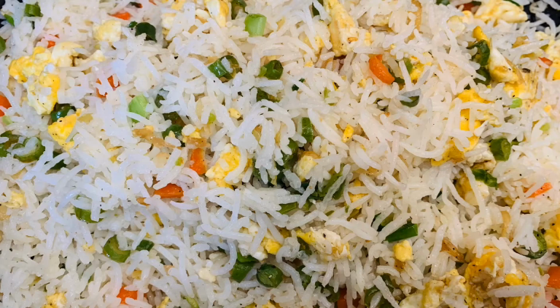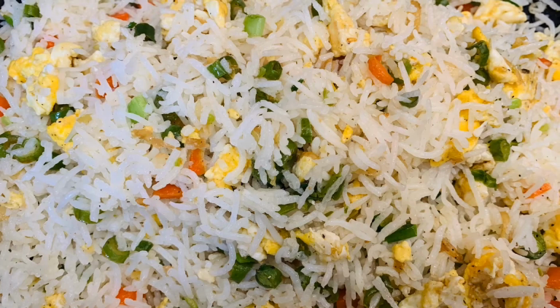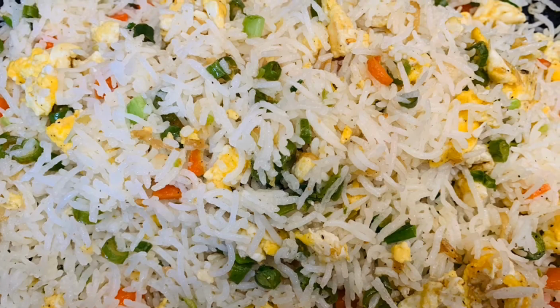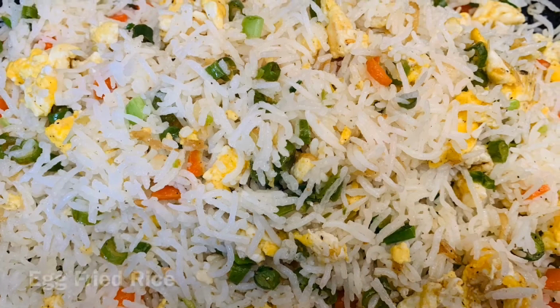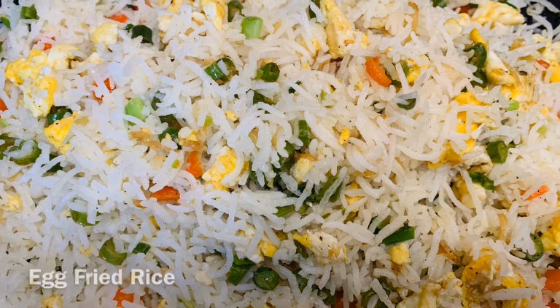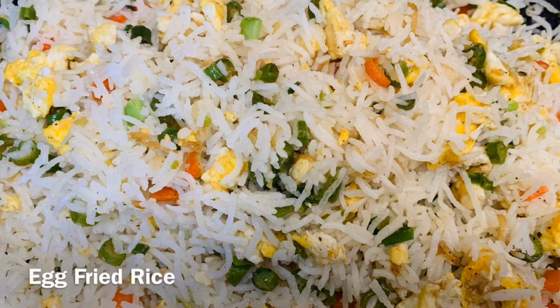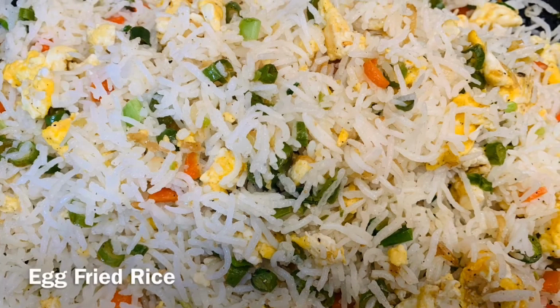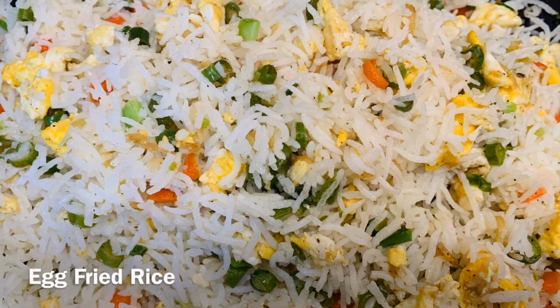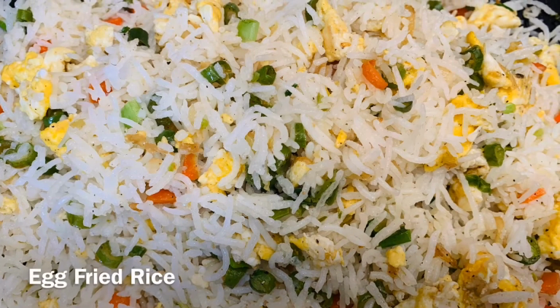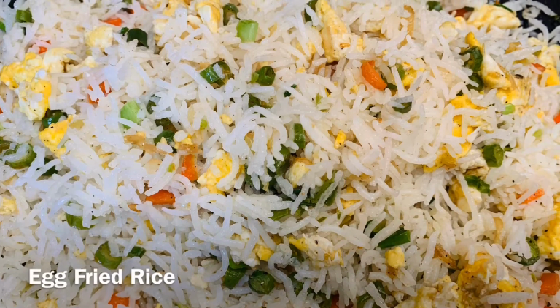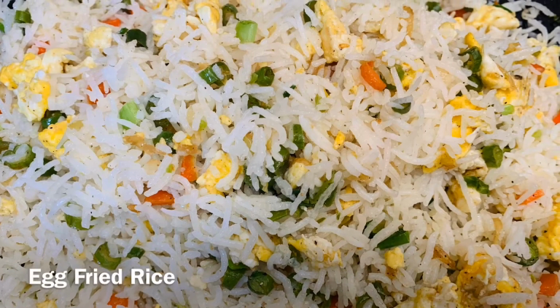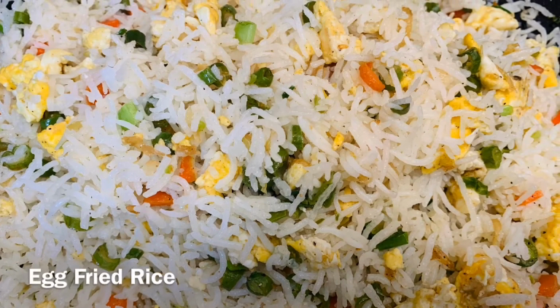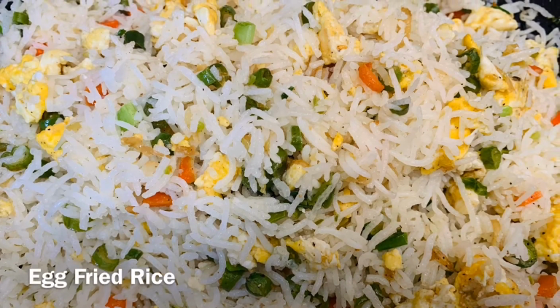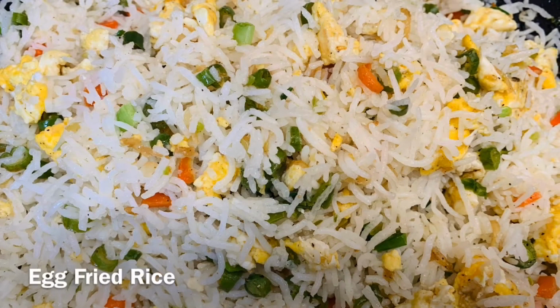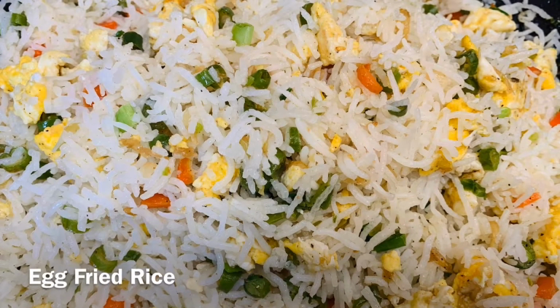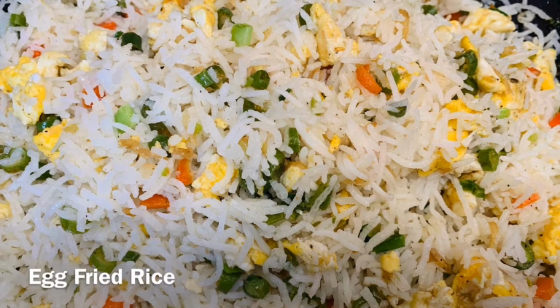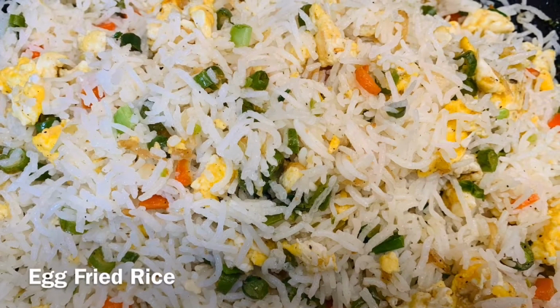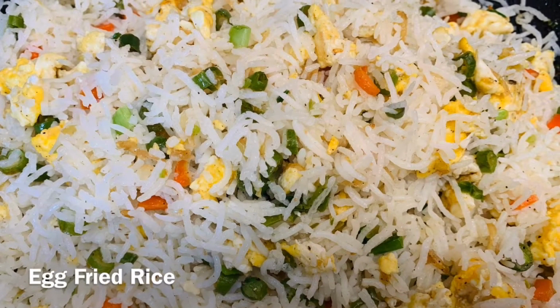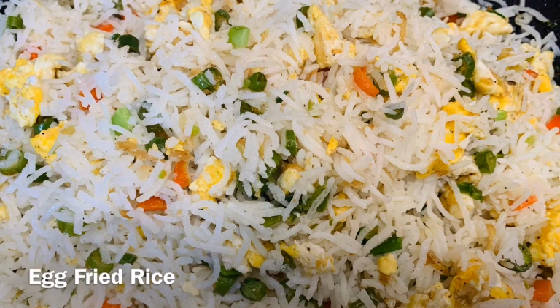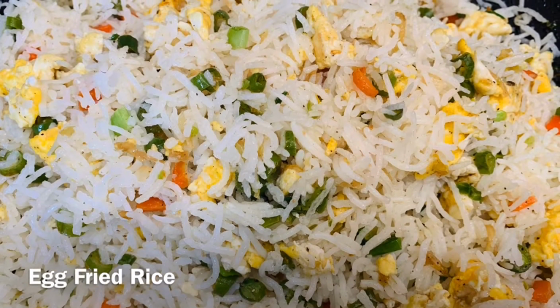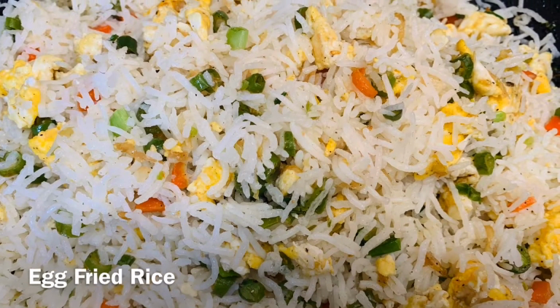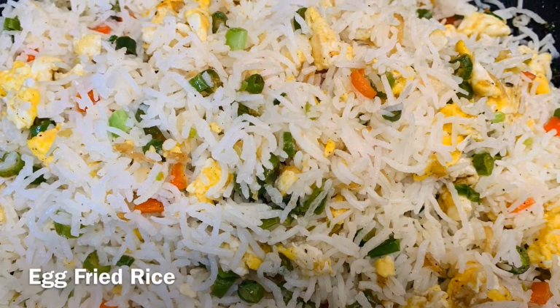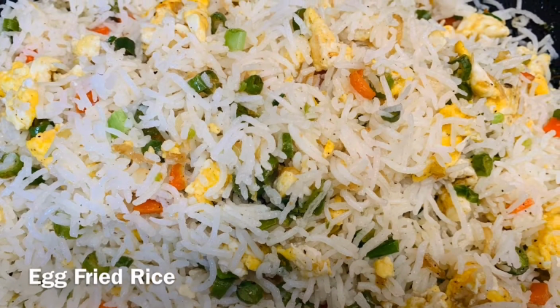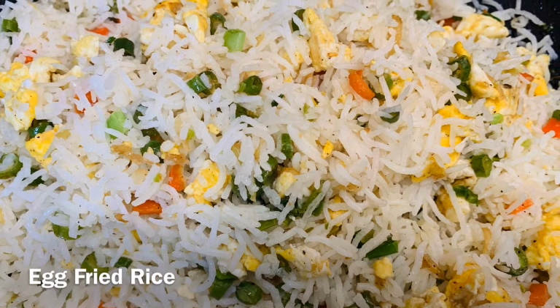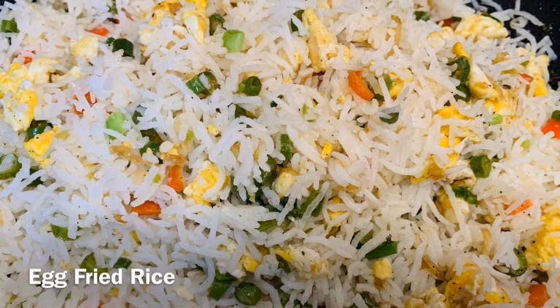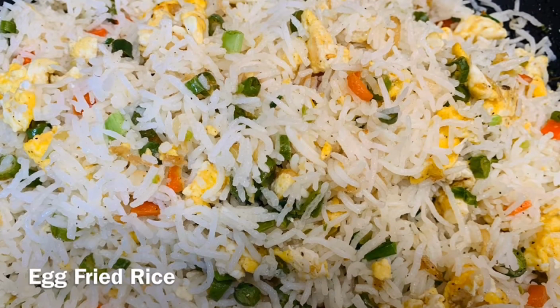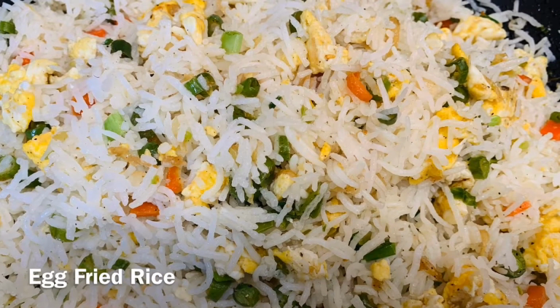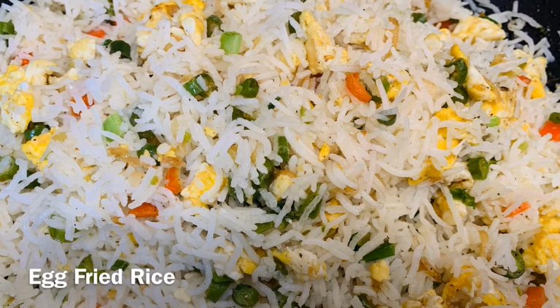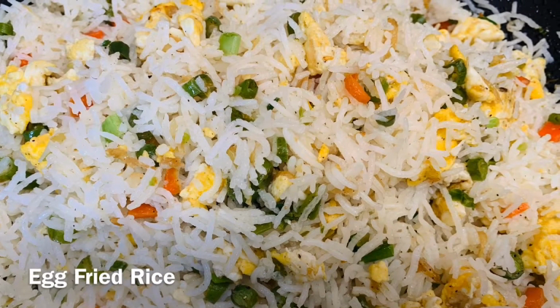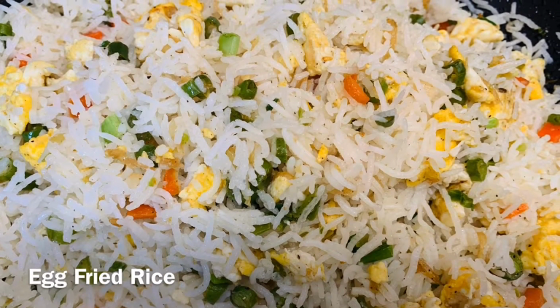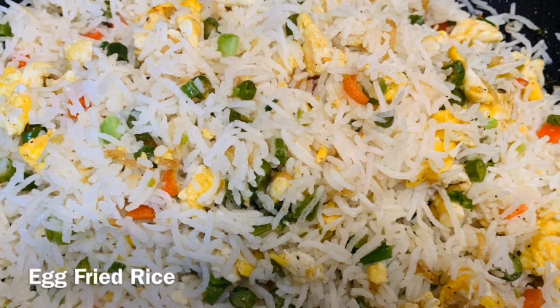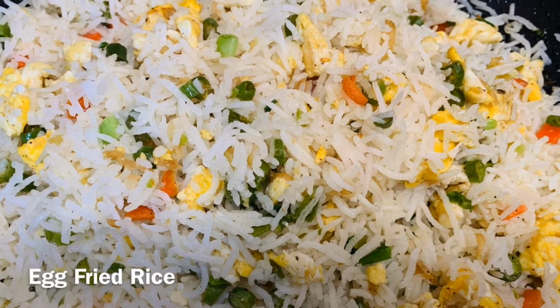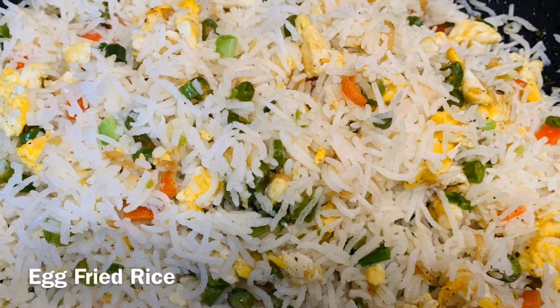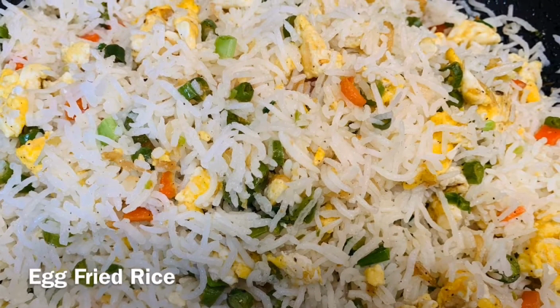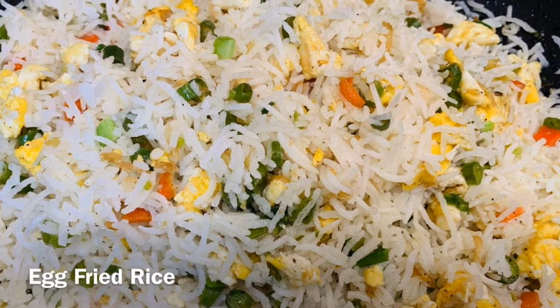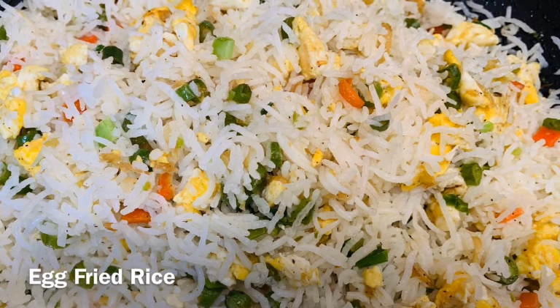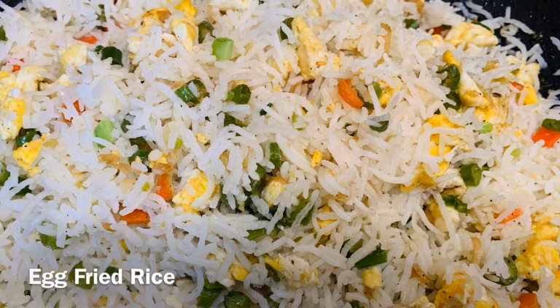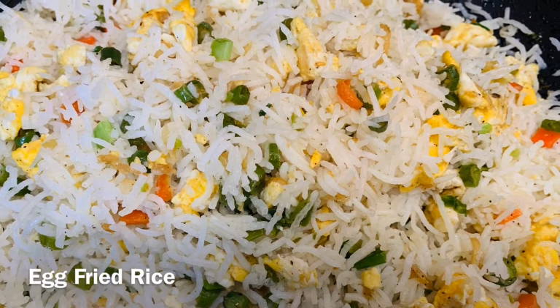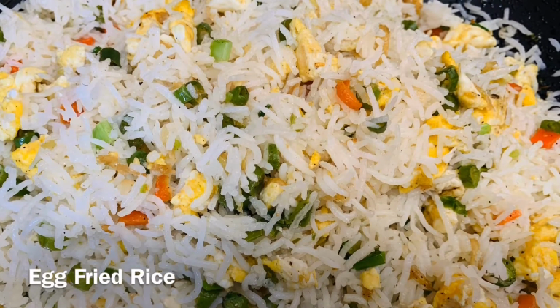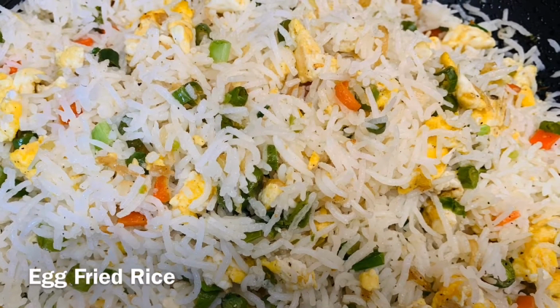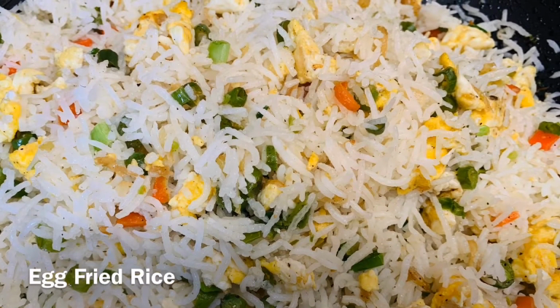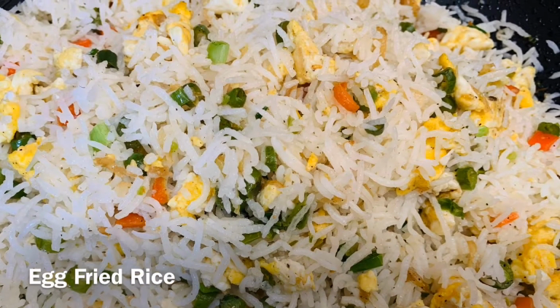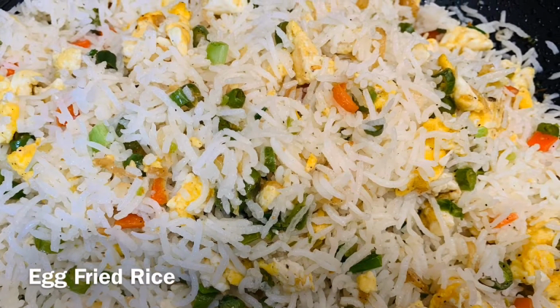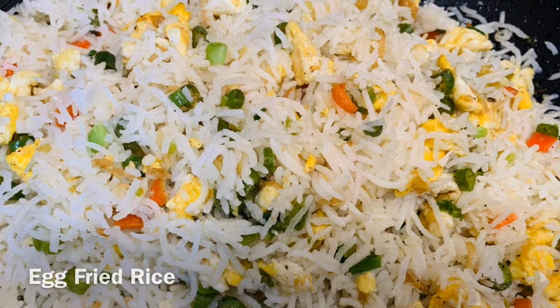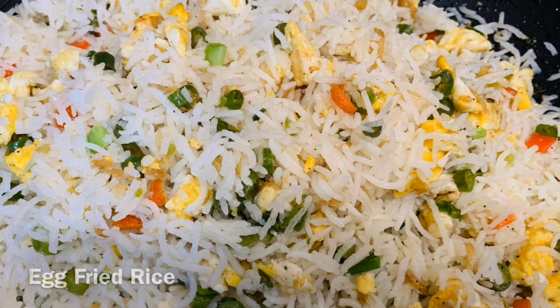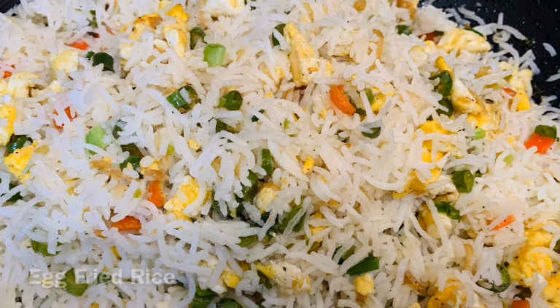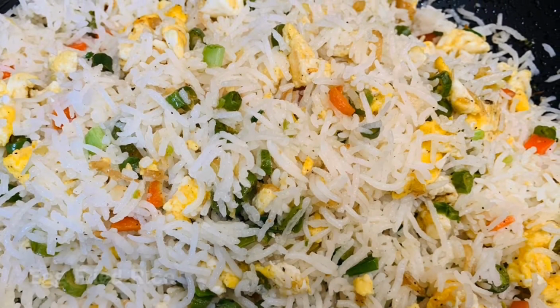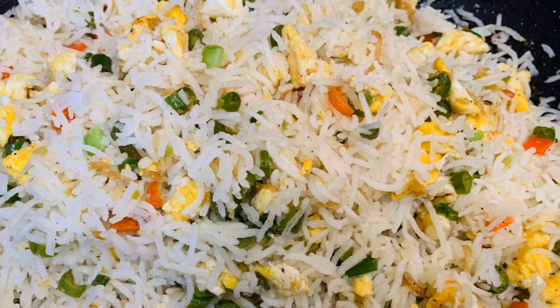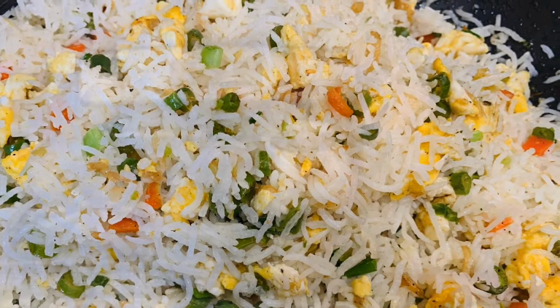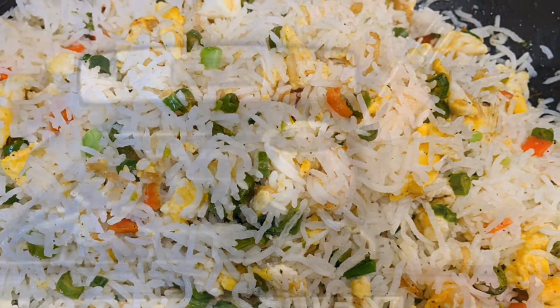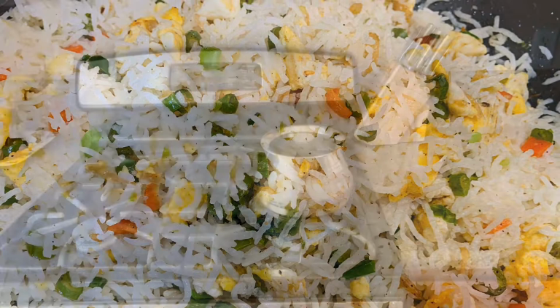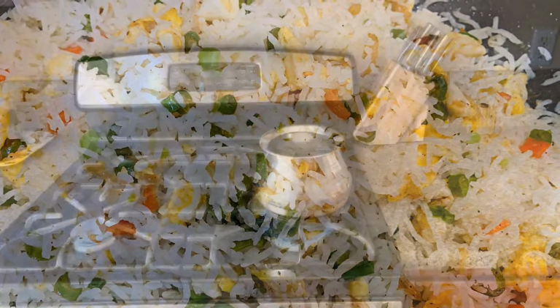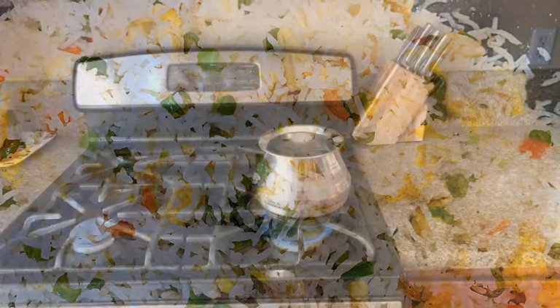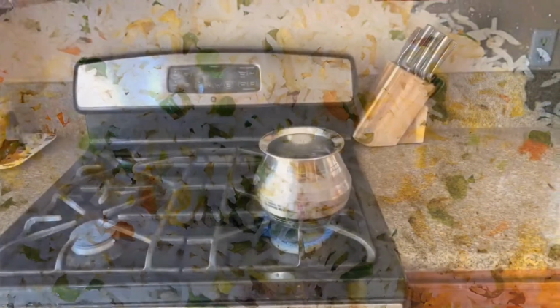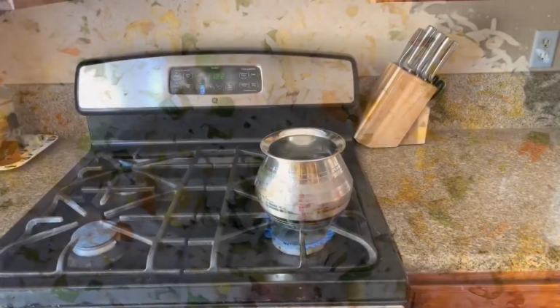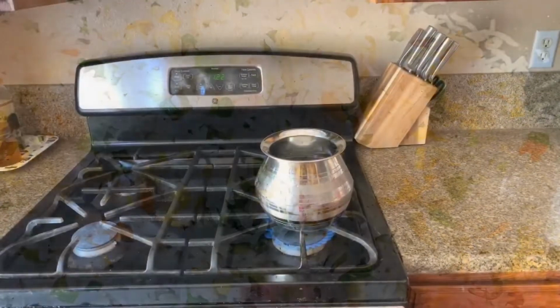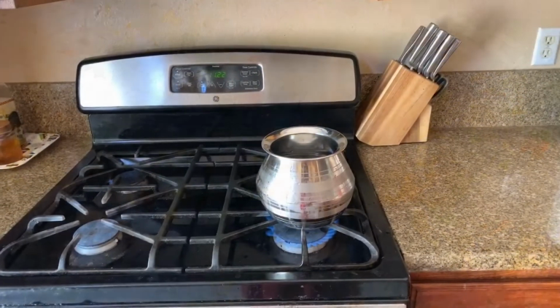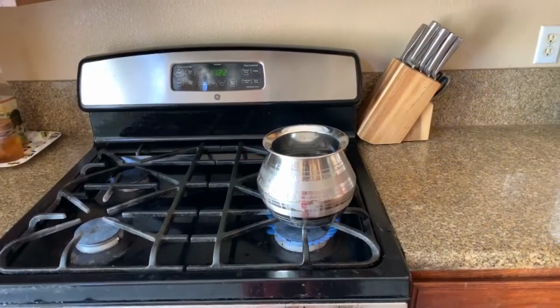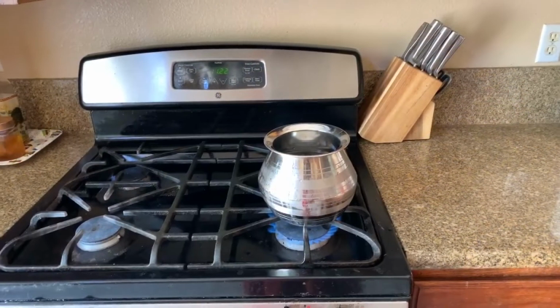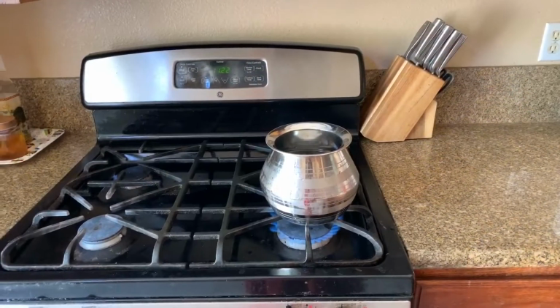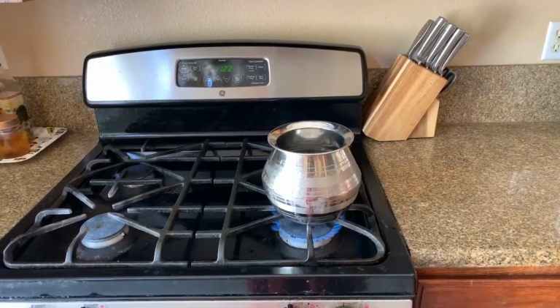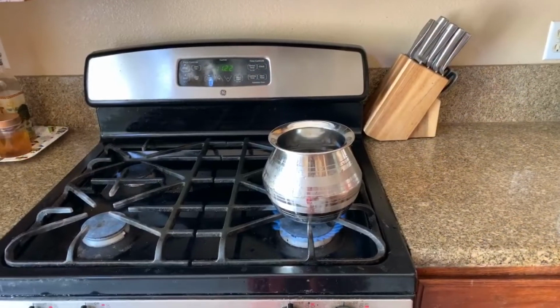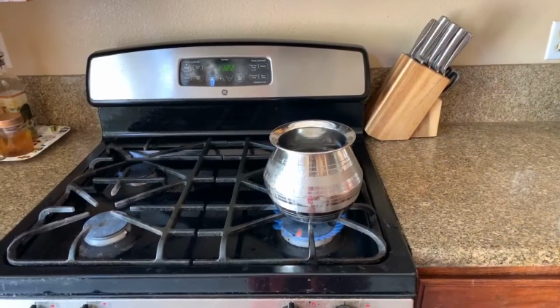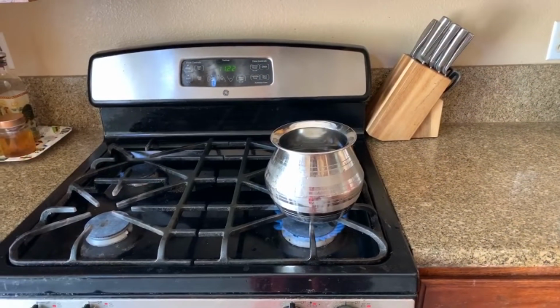Hi, viewers! I am going to do egg fried rice now. Let's see how it is done. Let's mix the first egg fried rice.